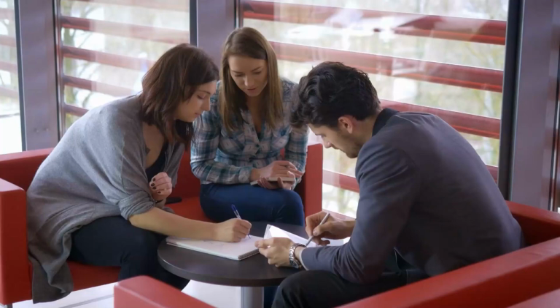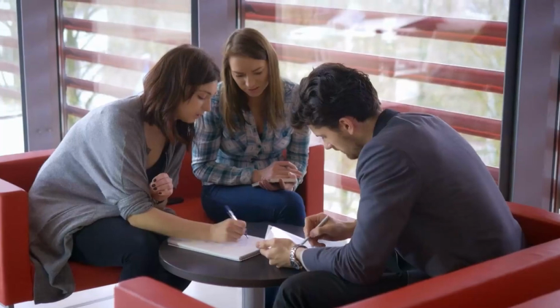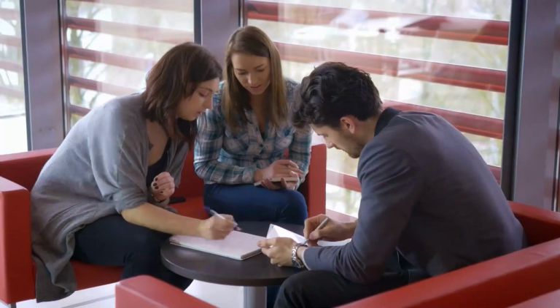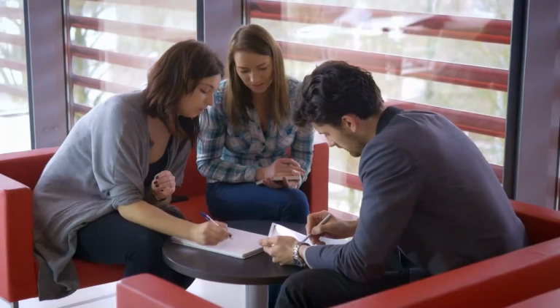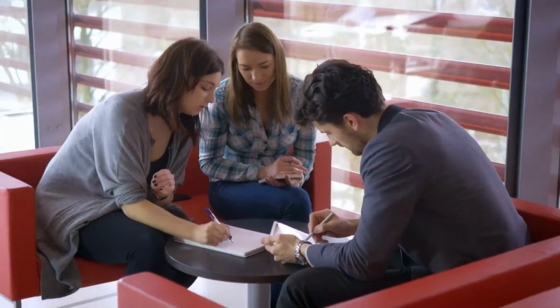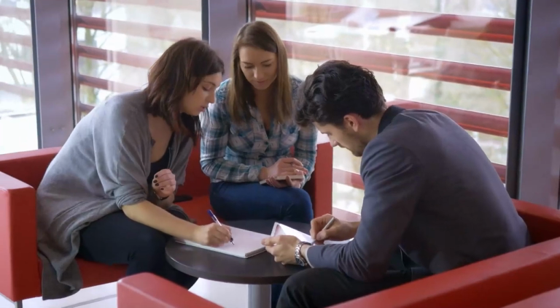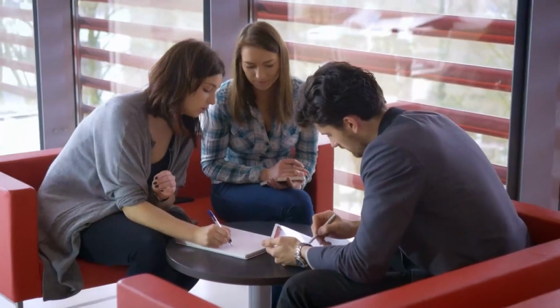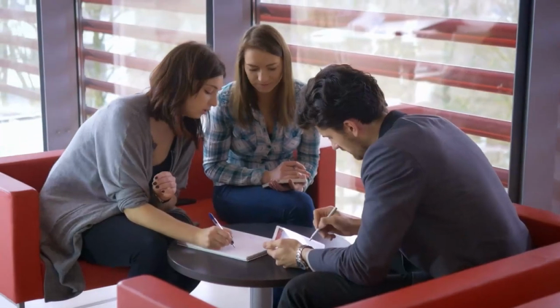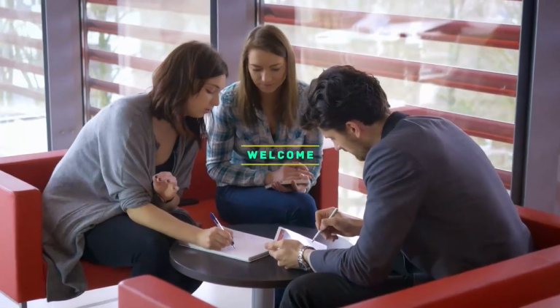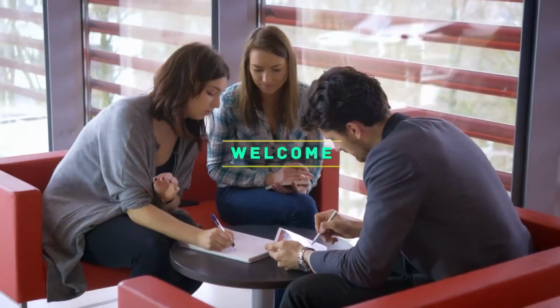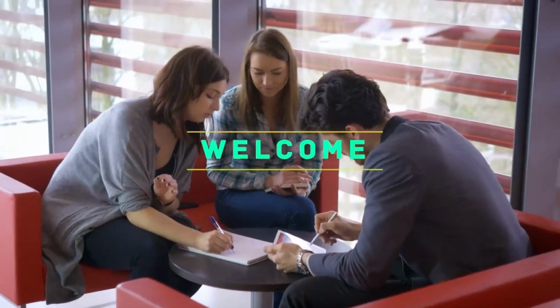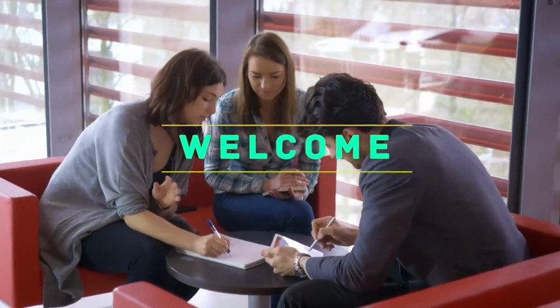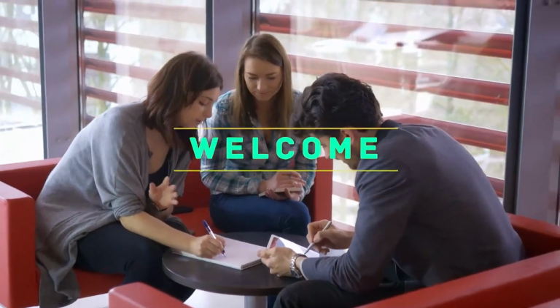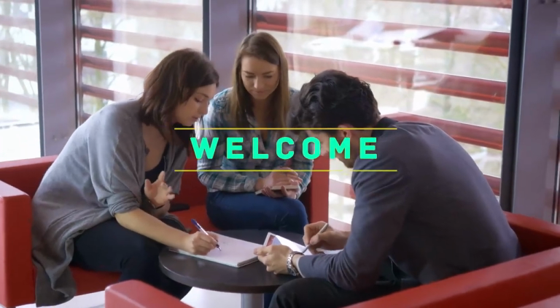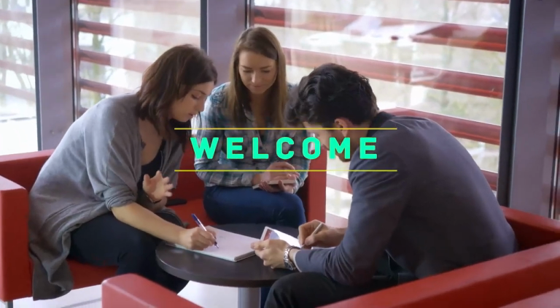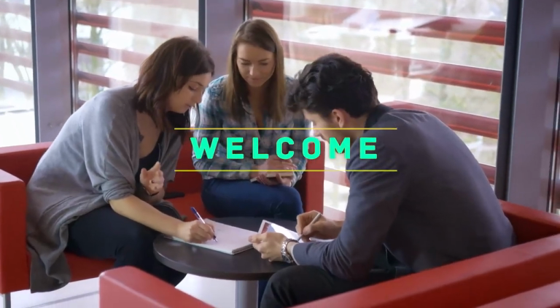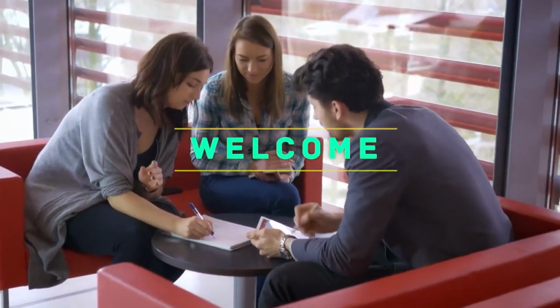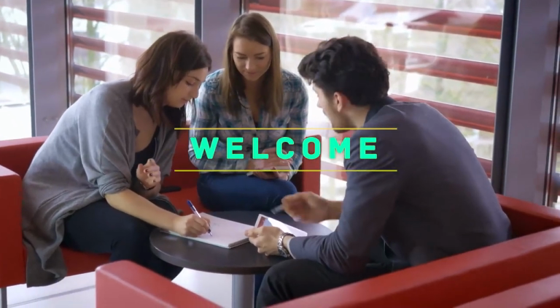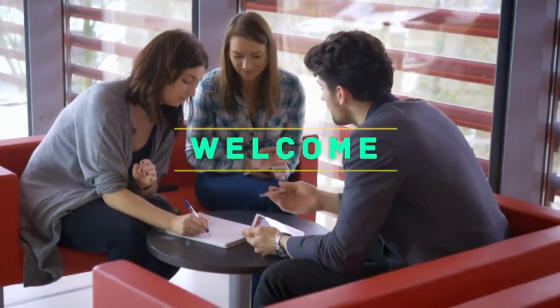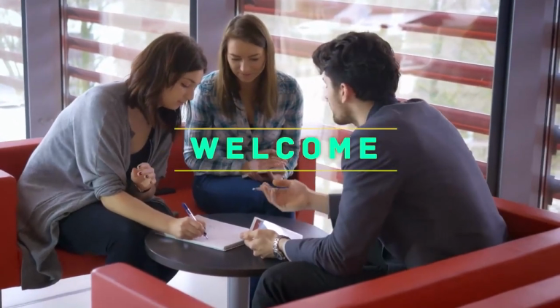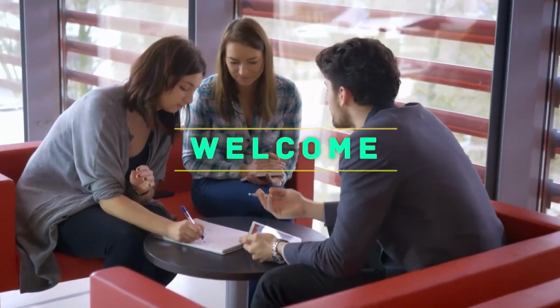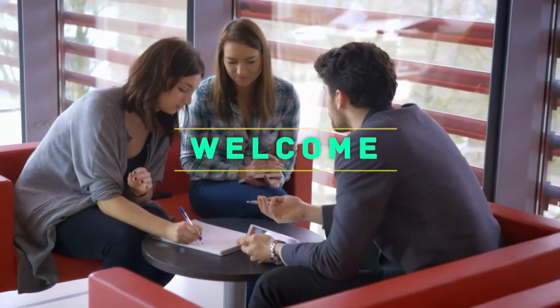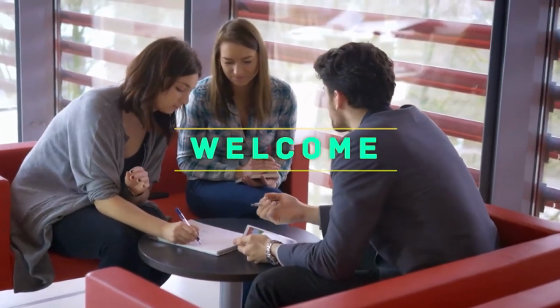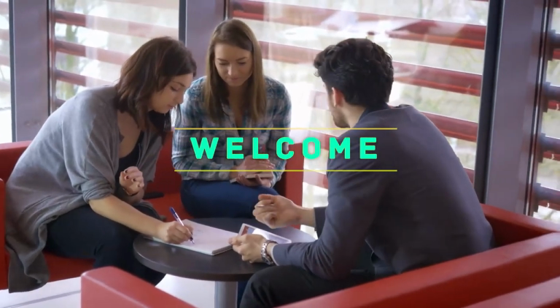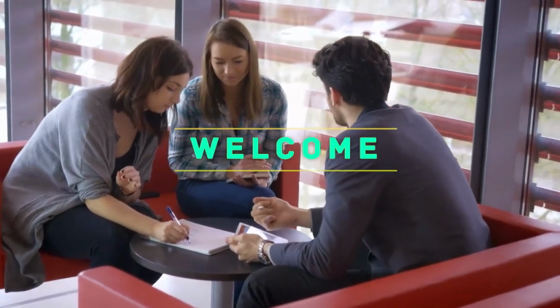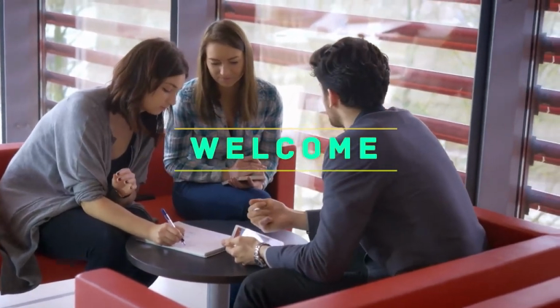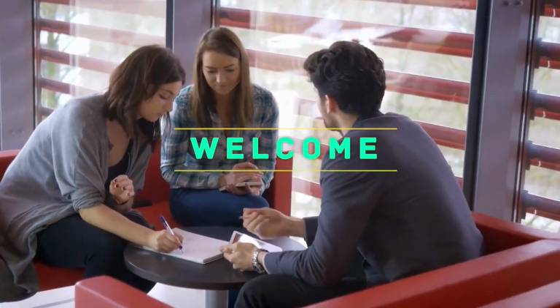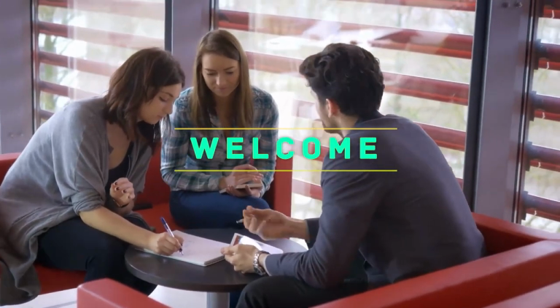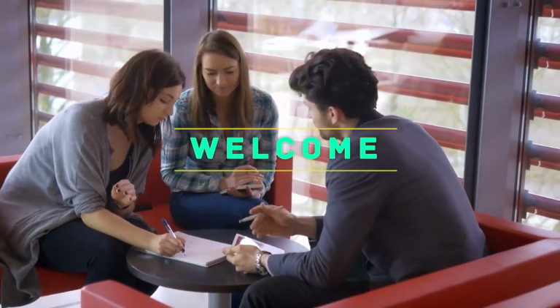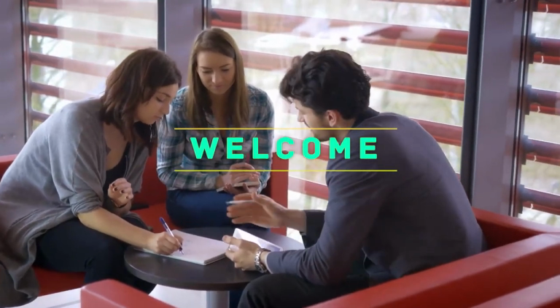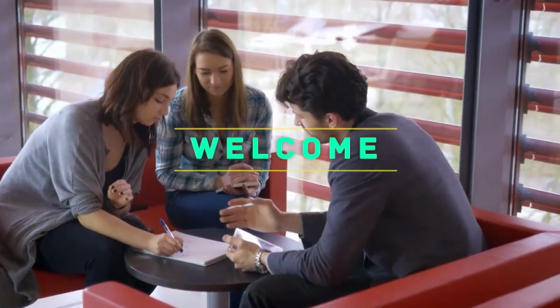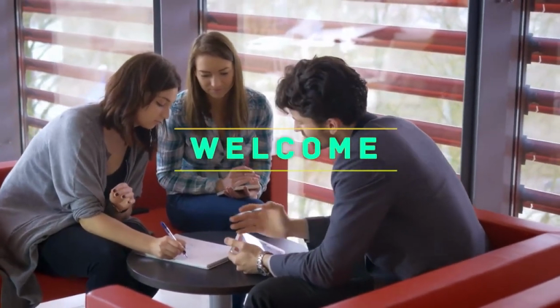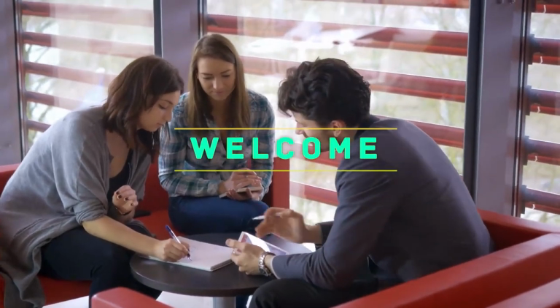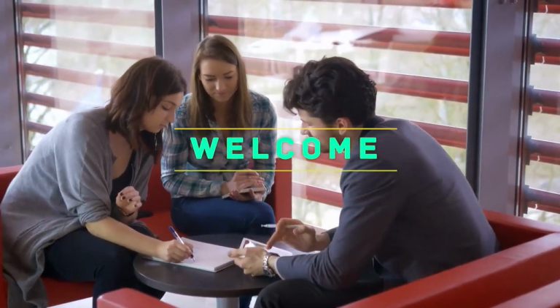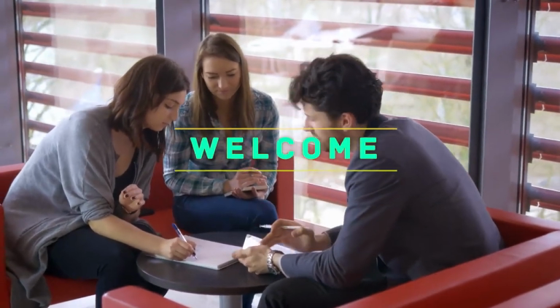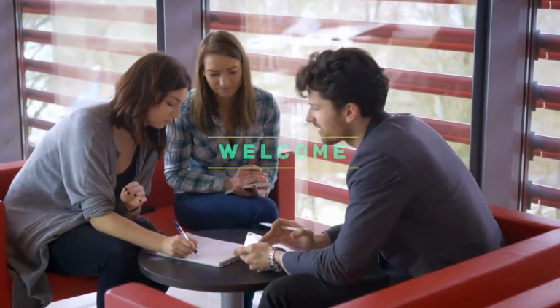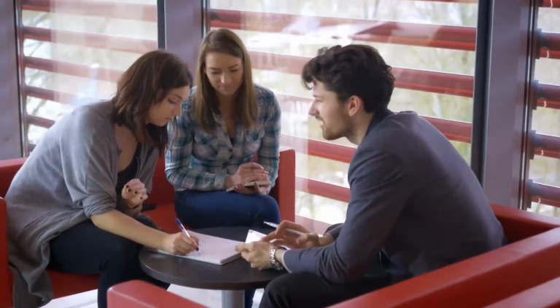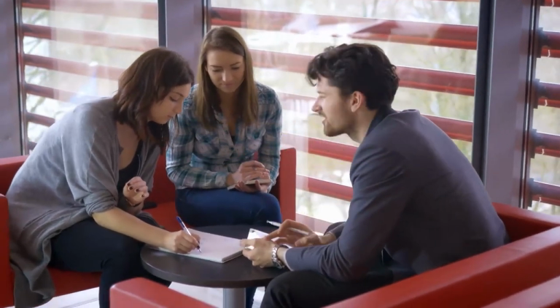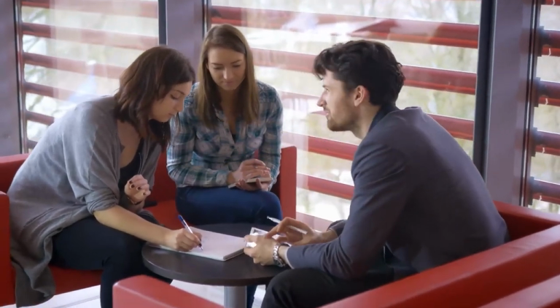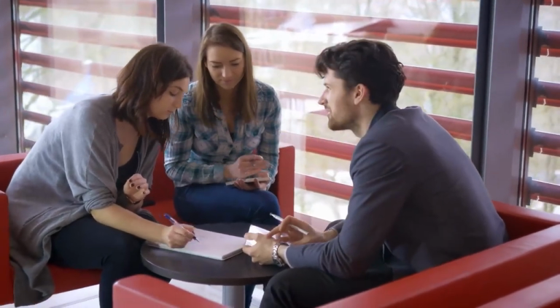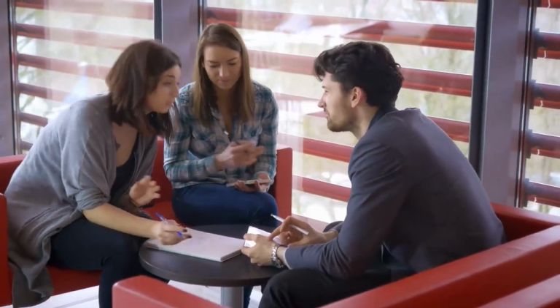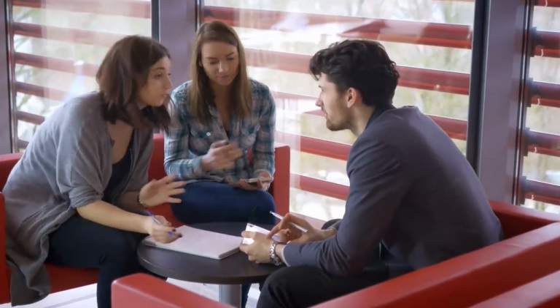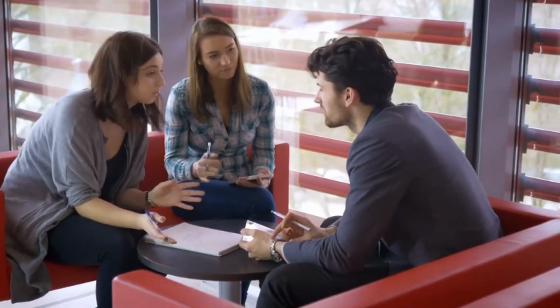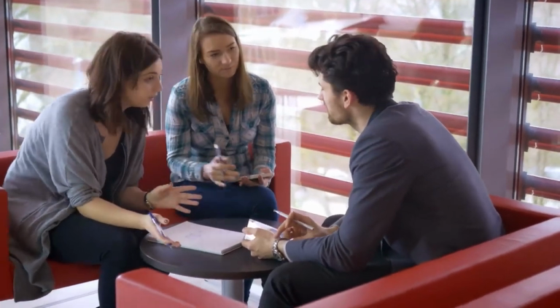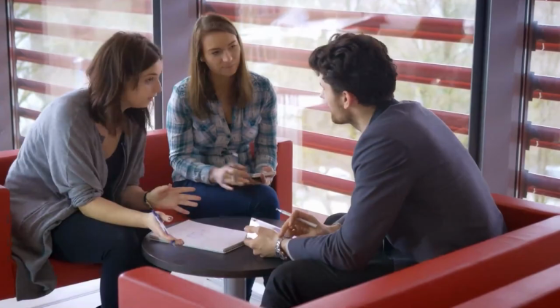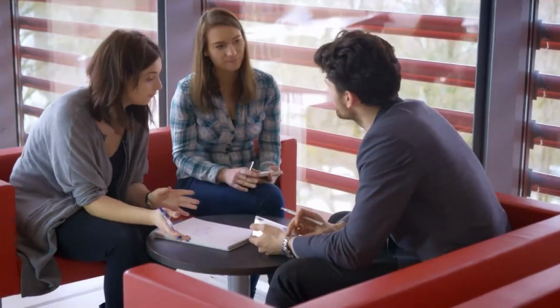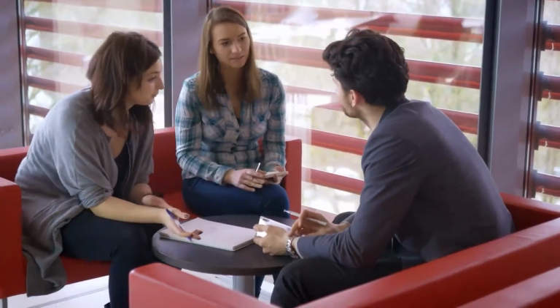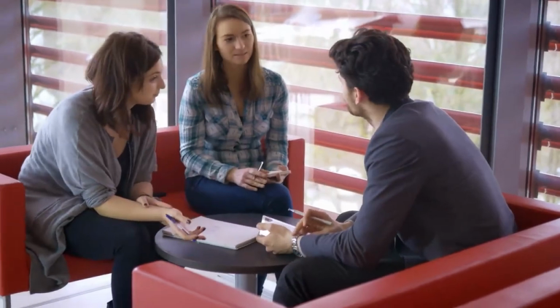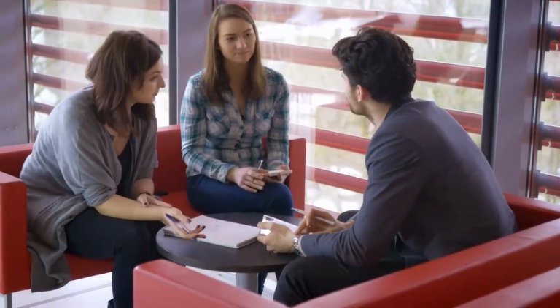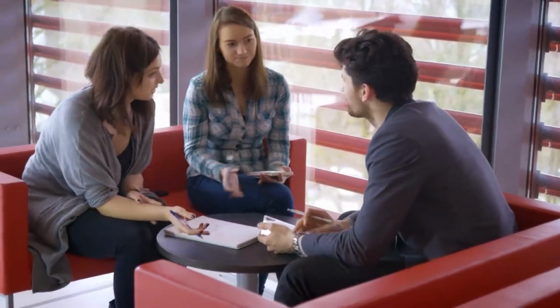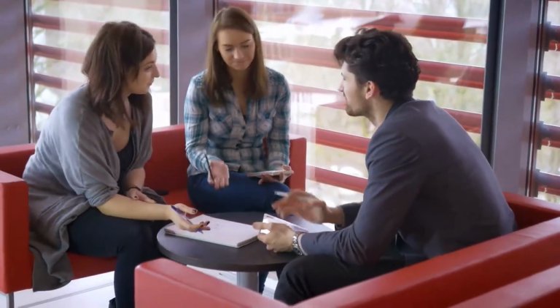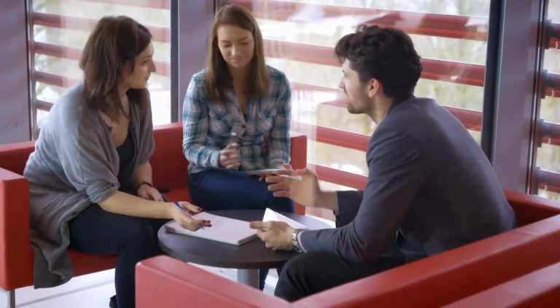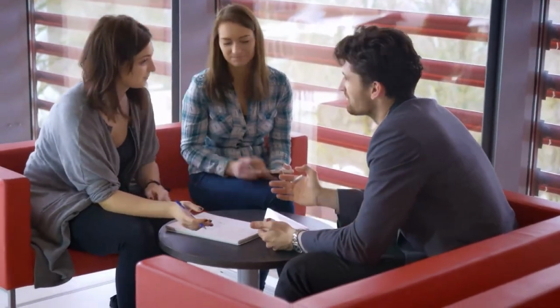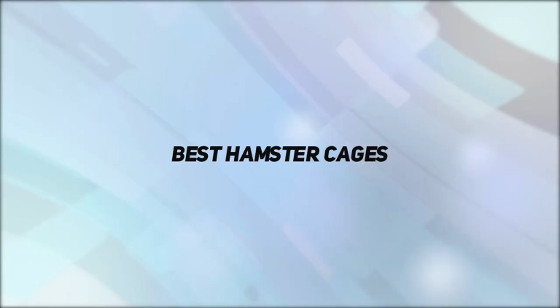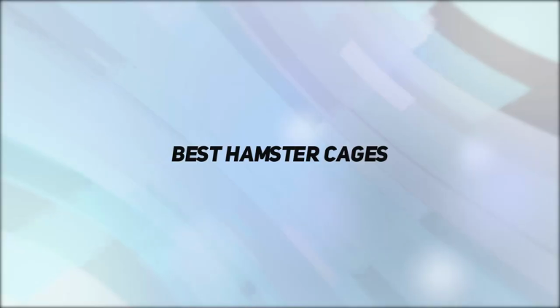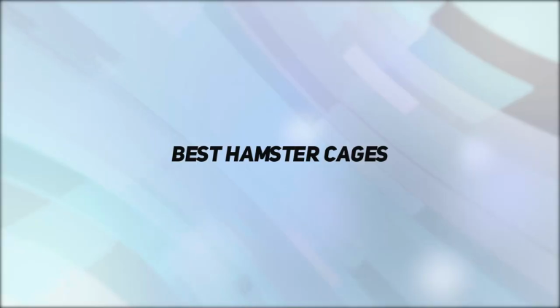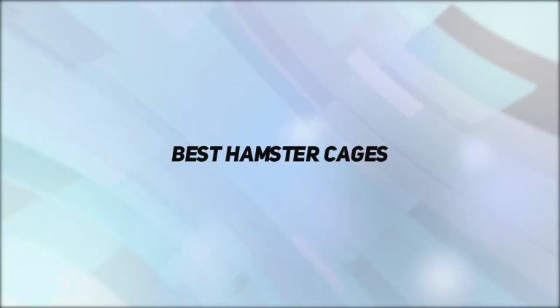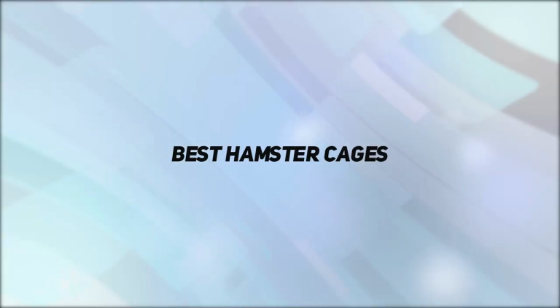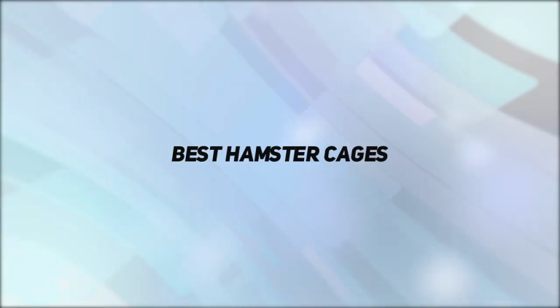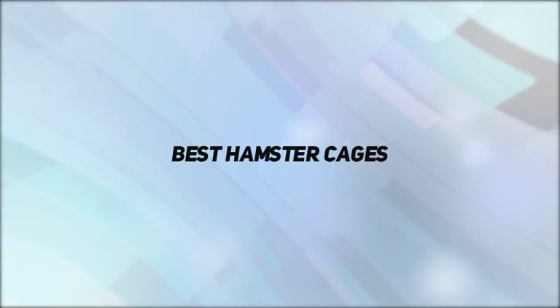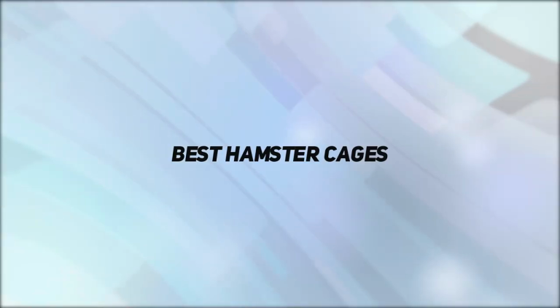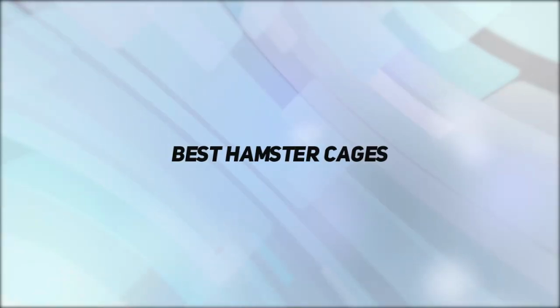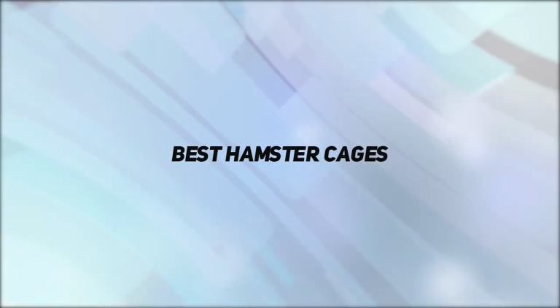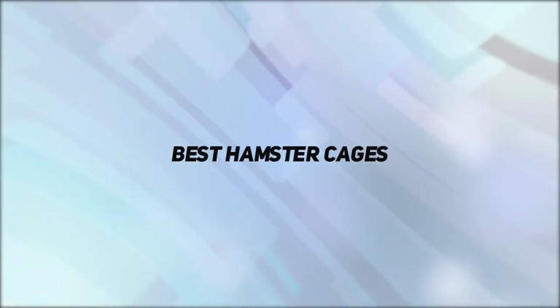Hello everyone, welcome back to my channel. In this video I'm going to talk about the top 5 best hamster cages.